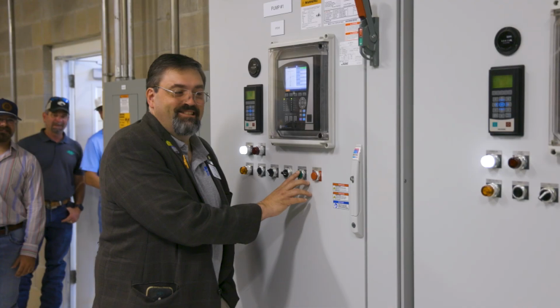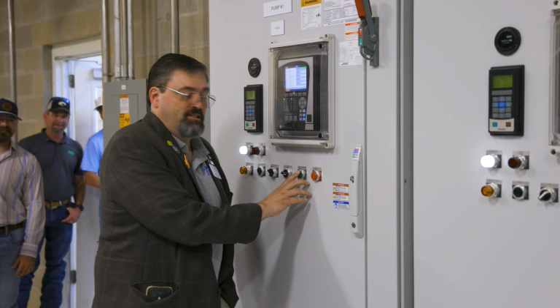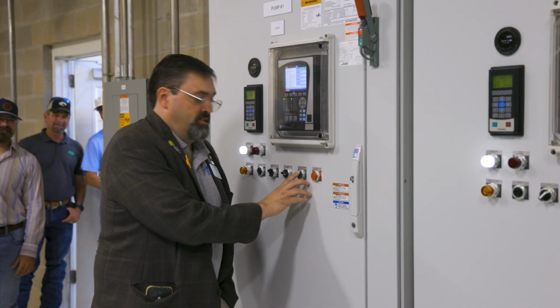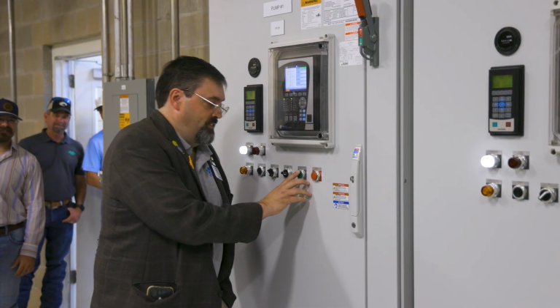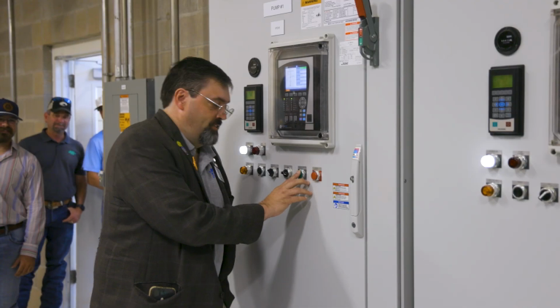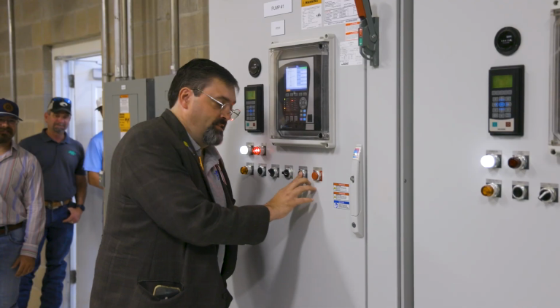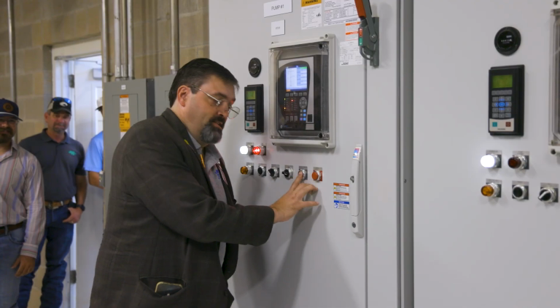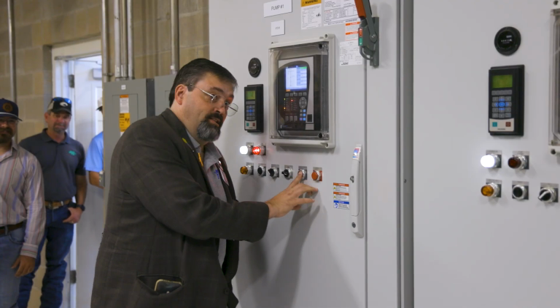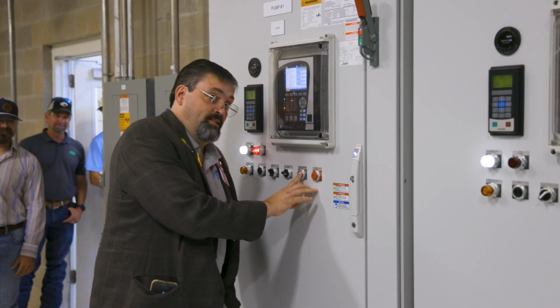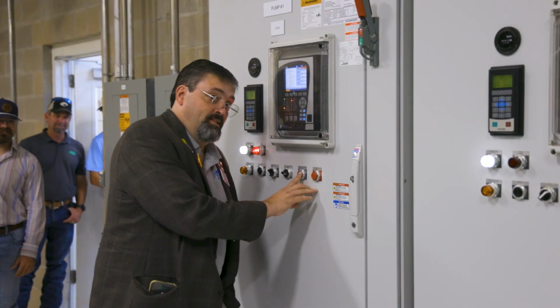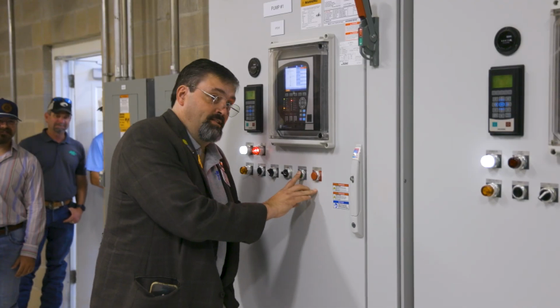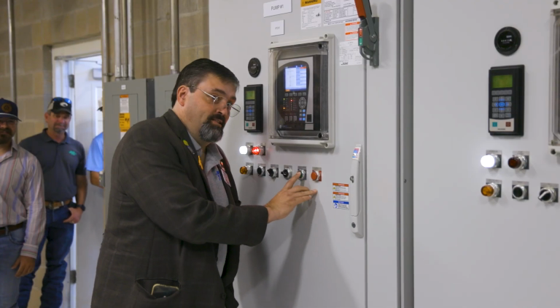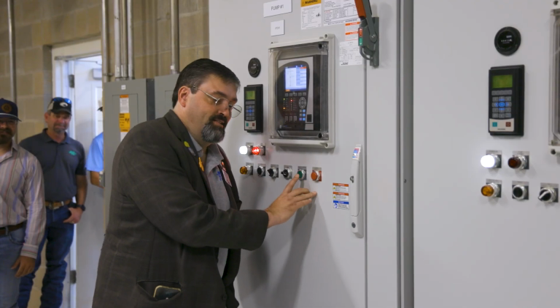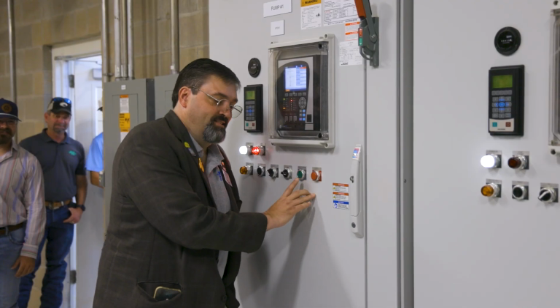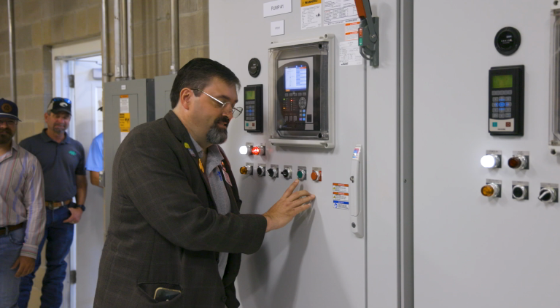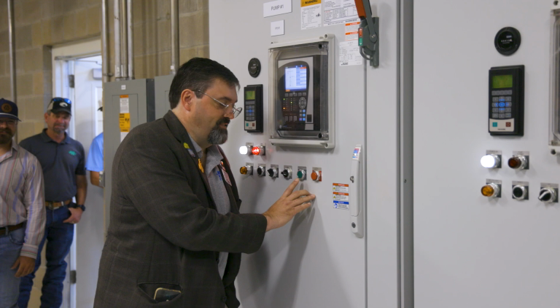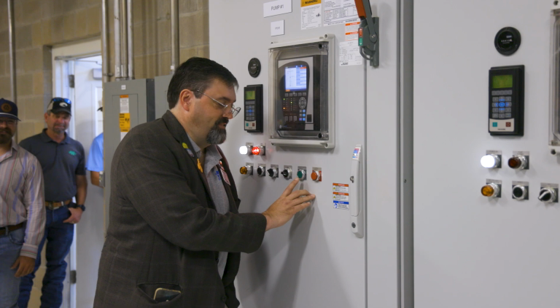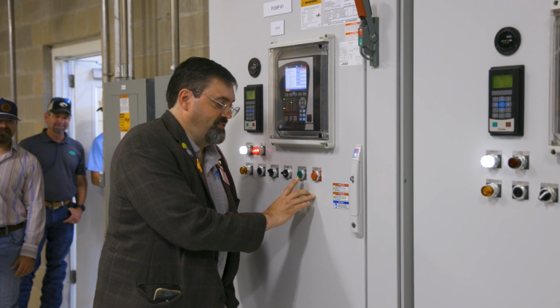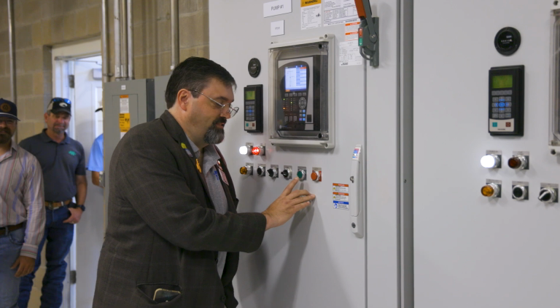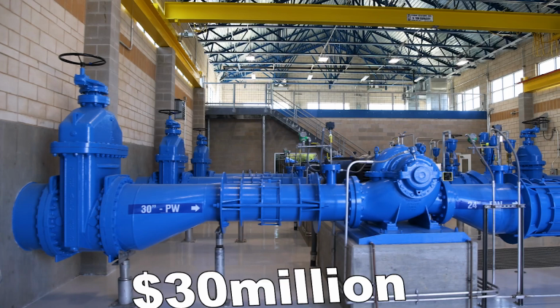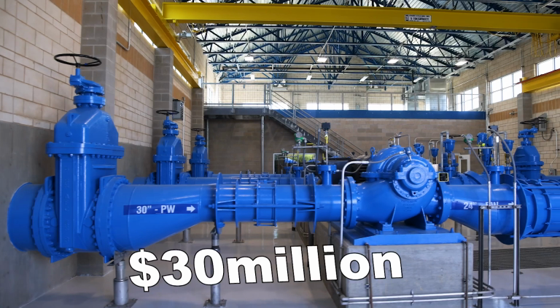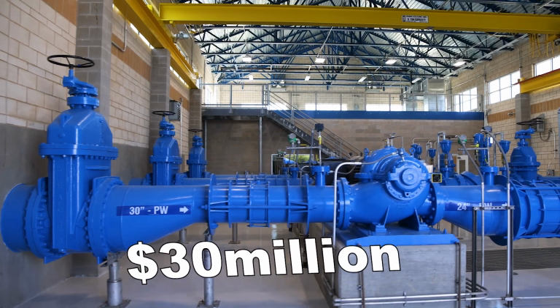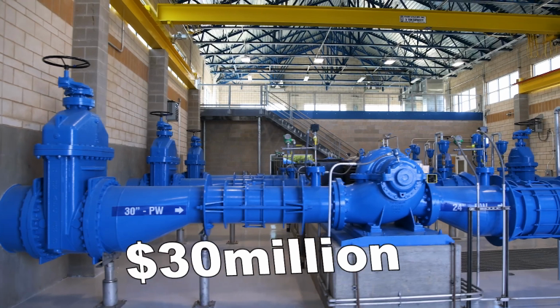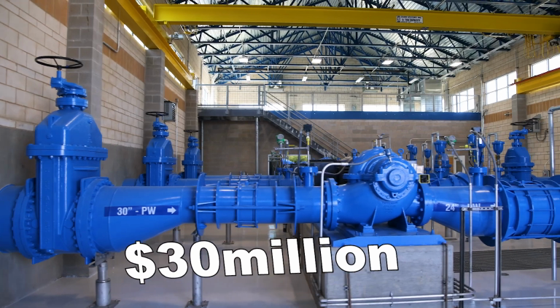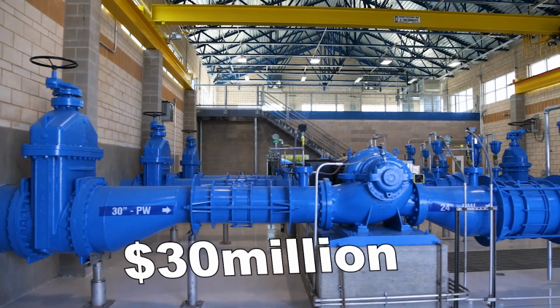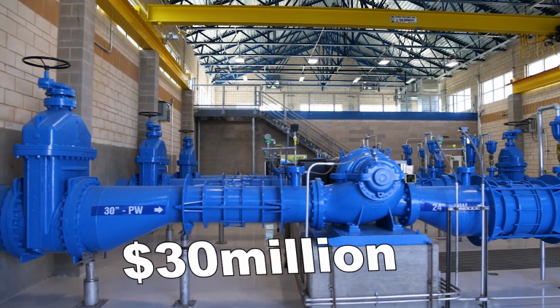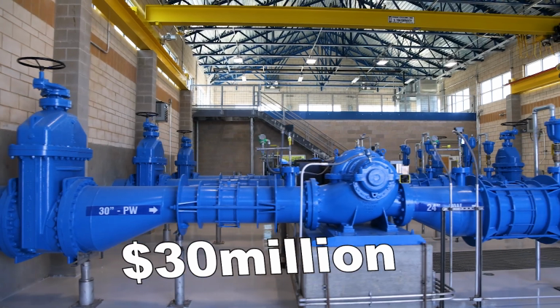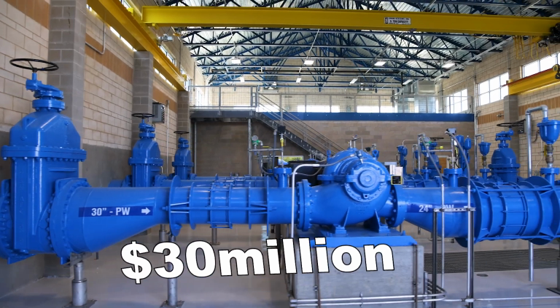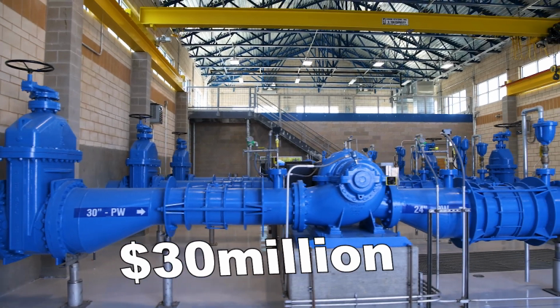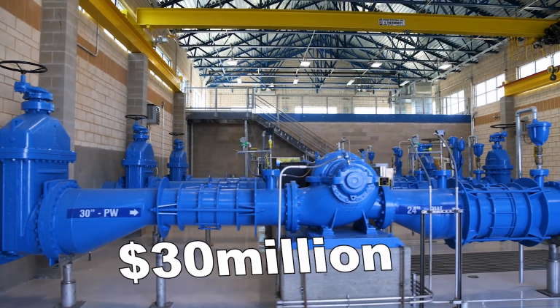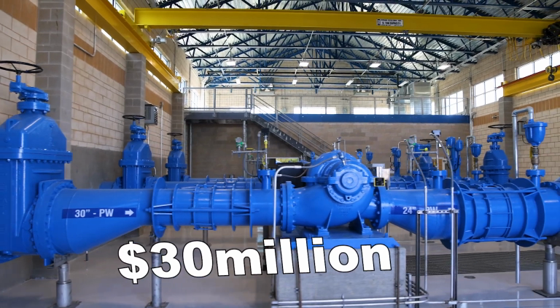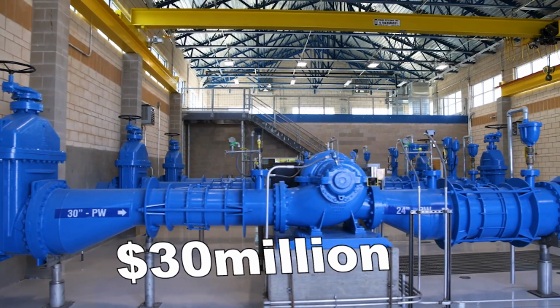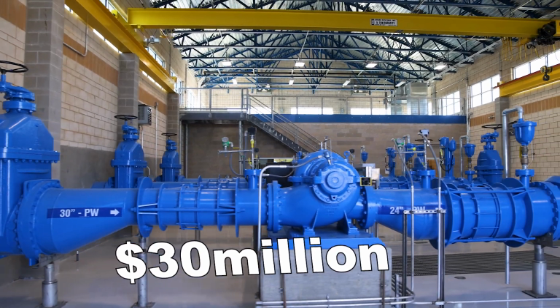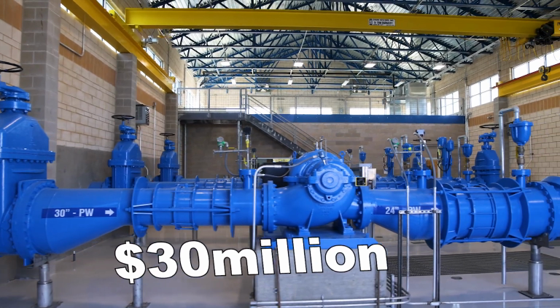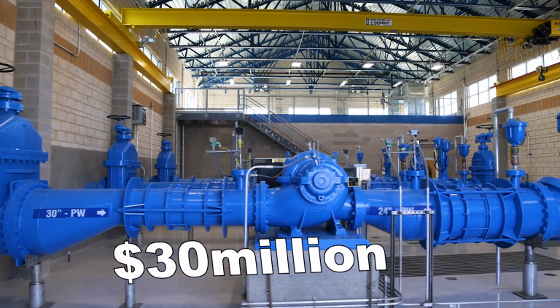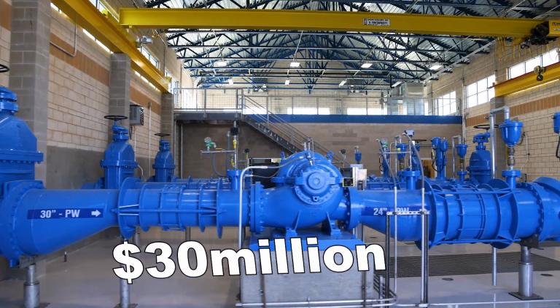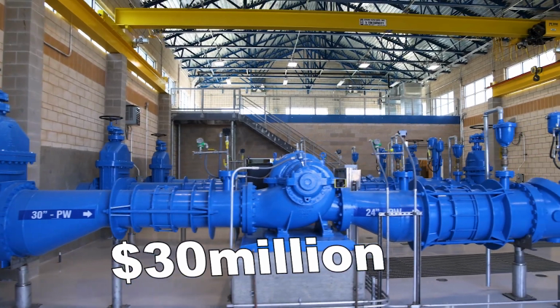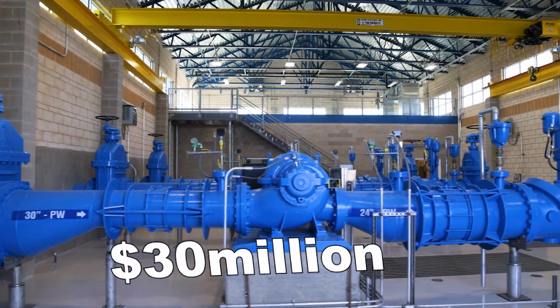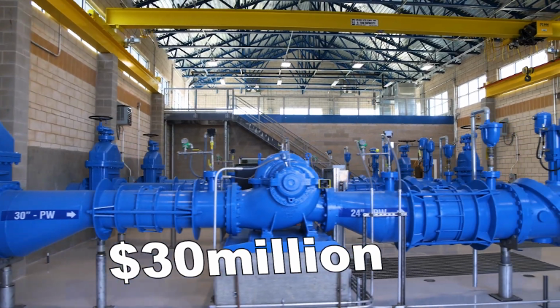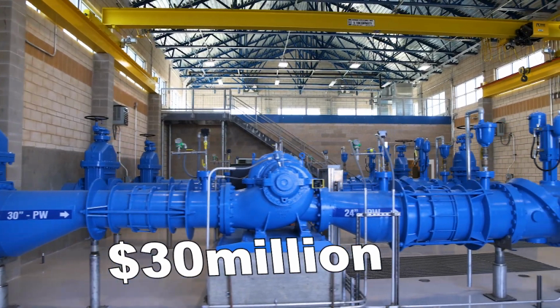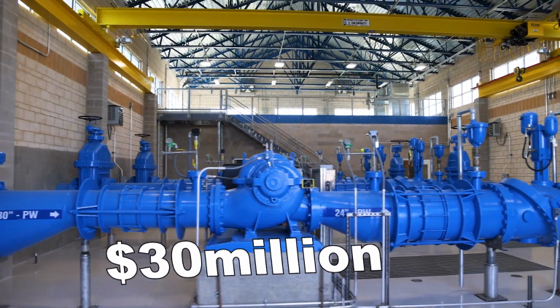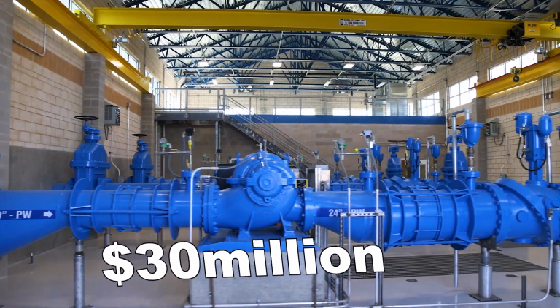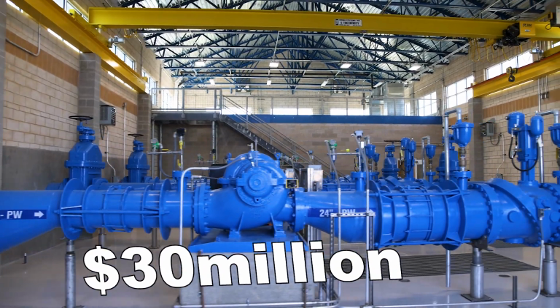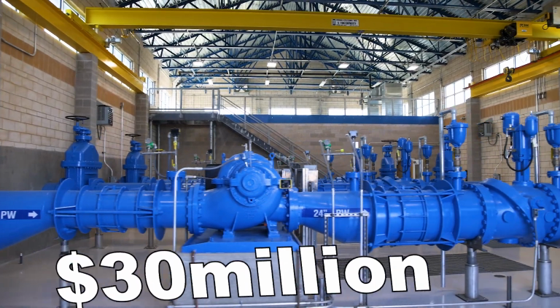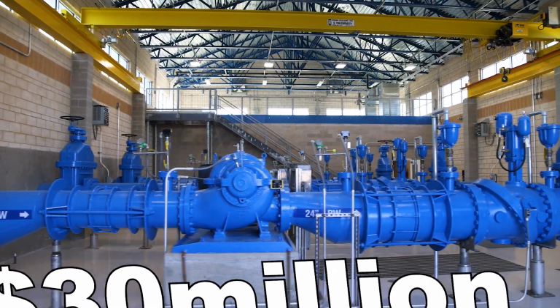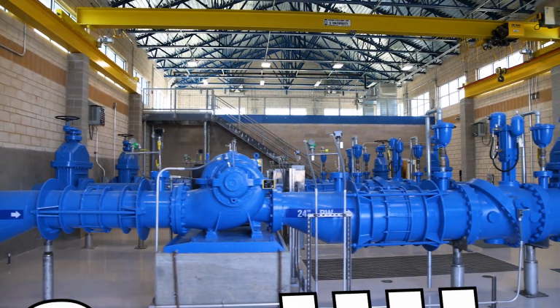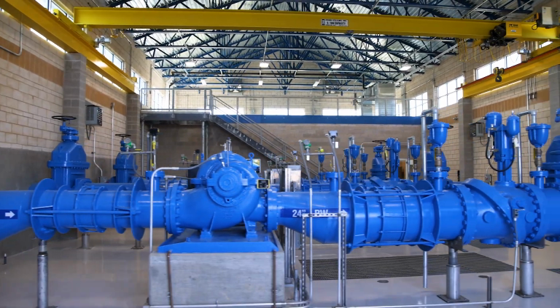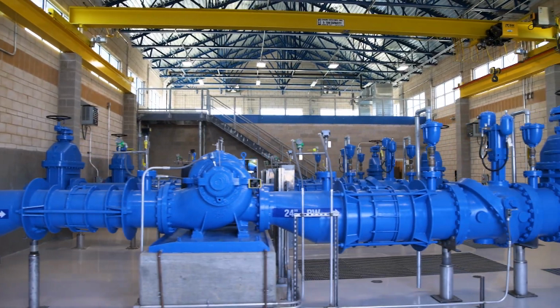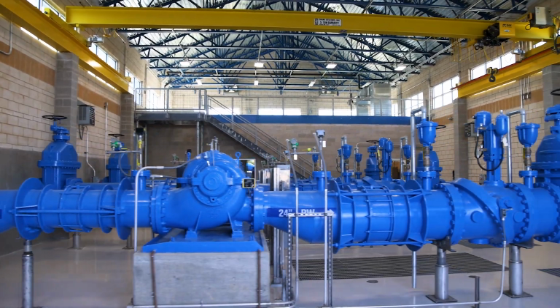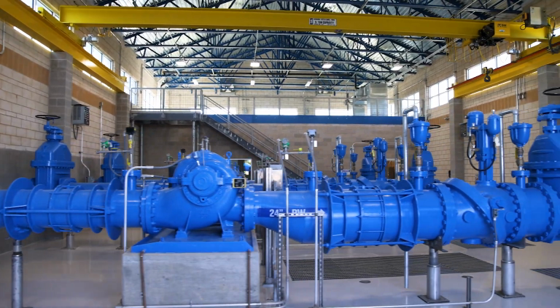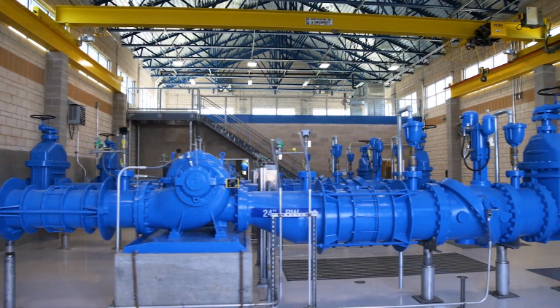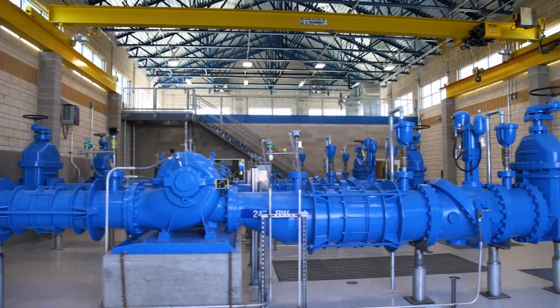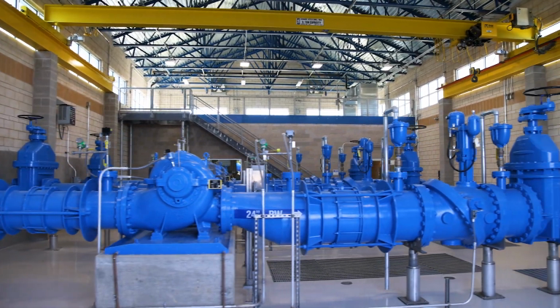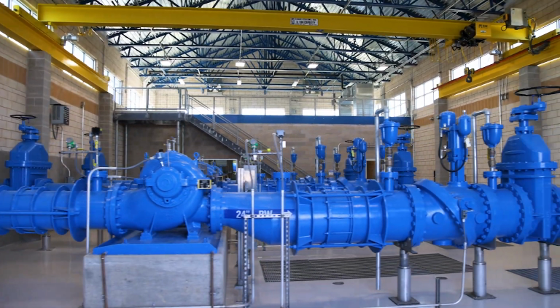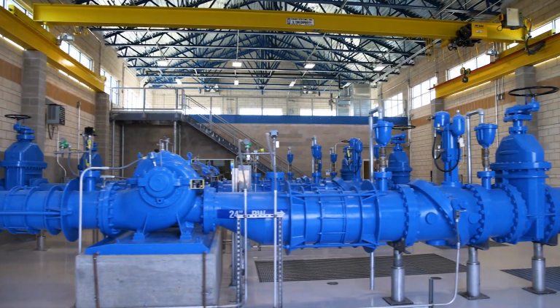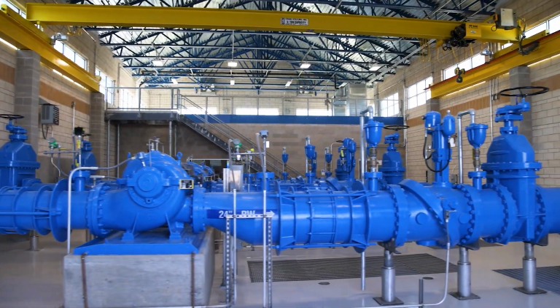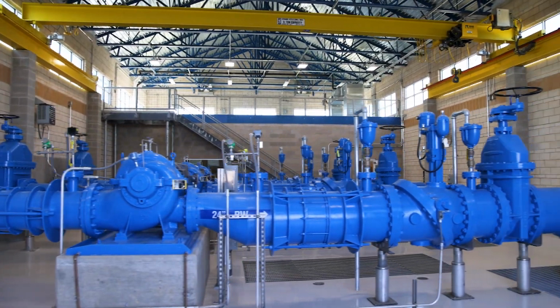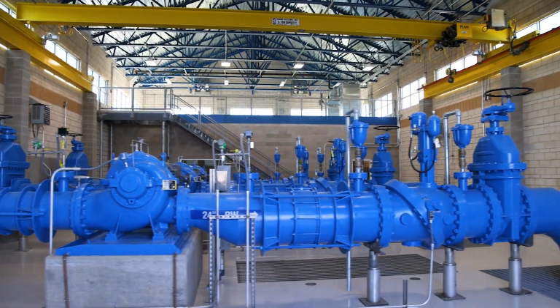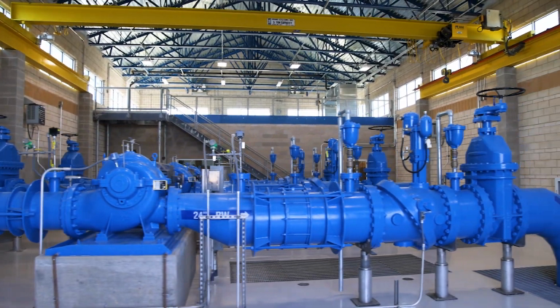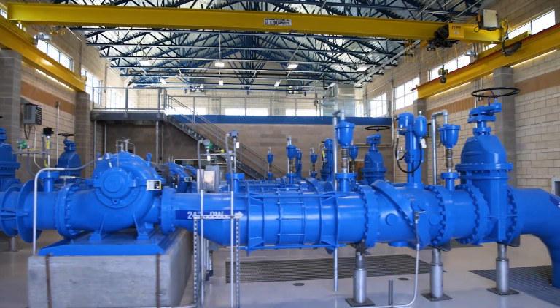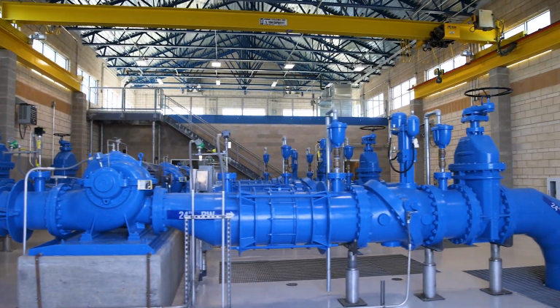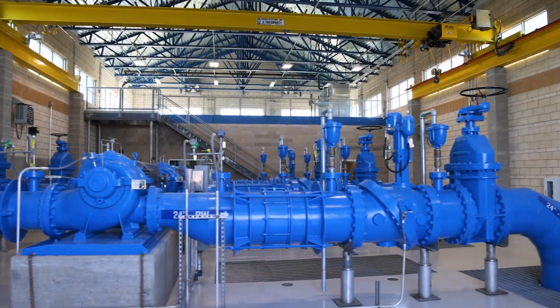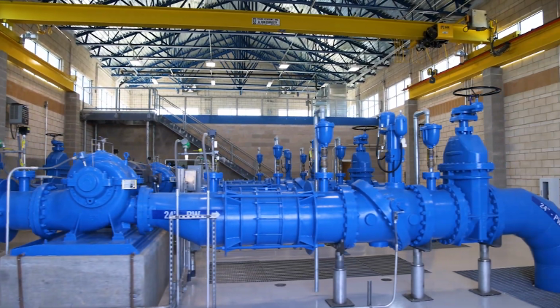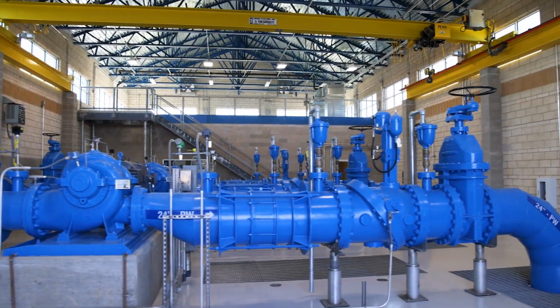The project cost was $30 million. We were able to deliver the project on time and under budget.